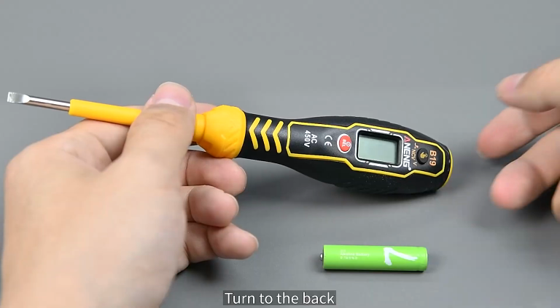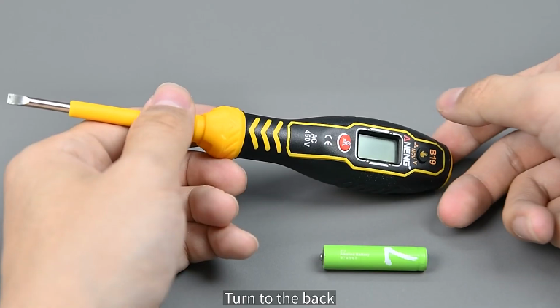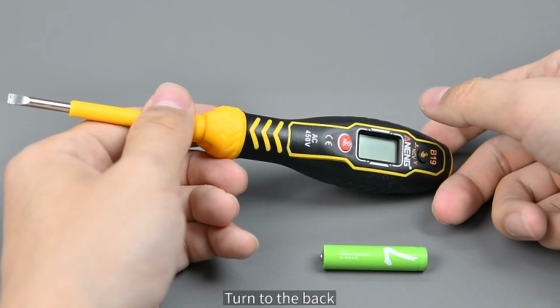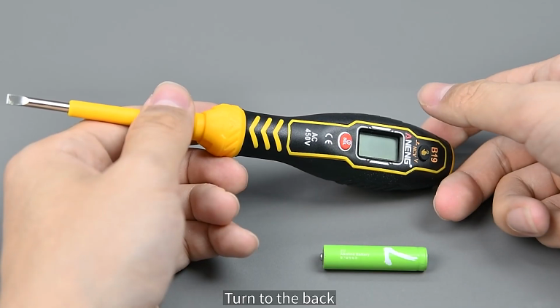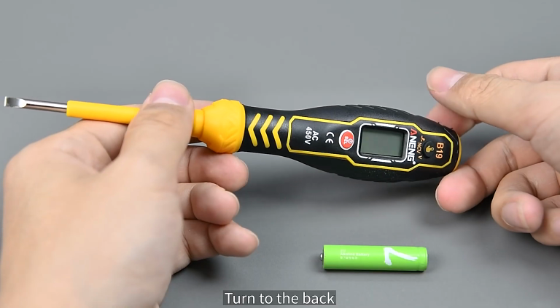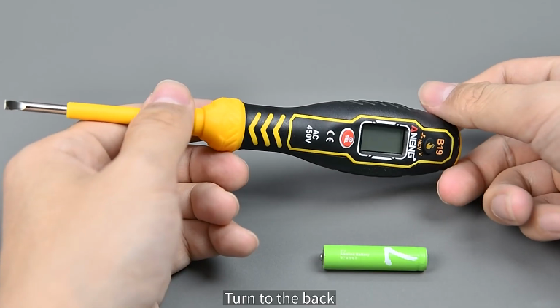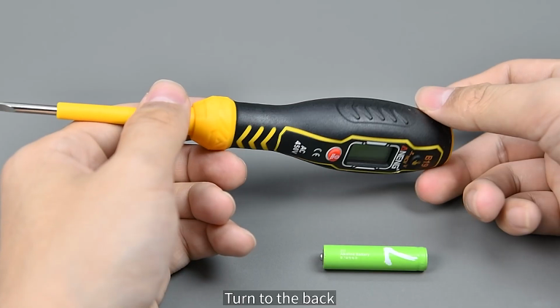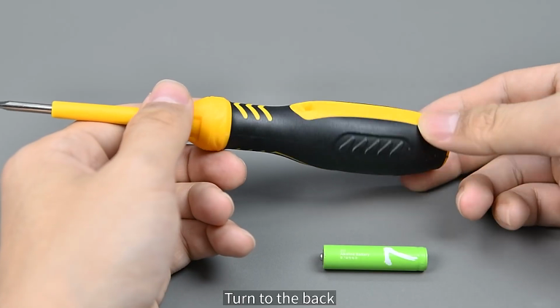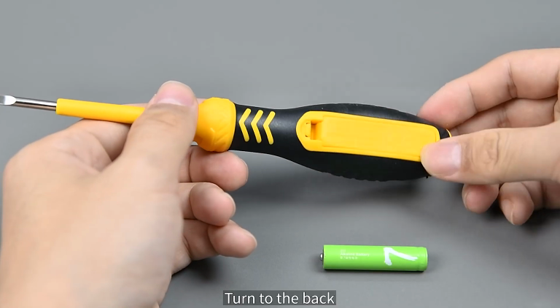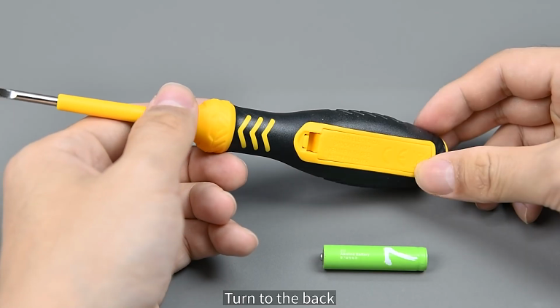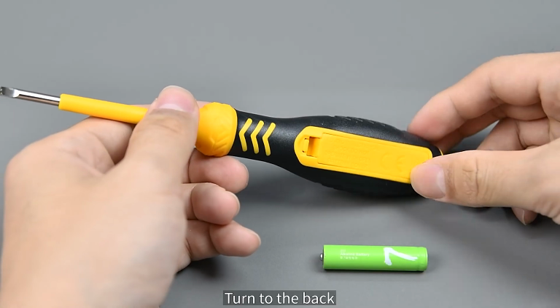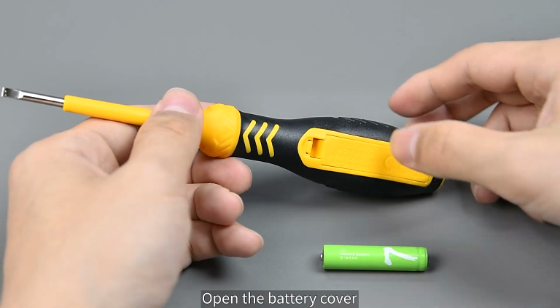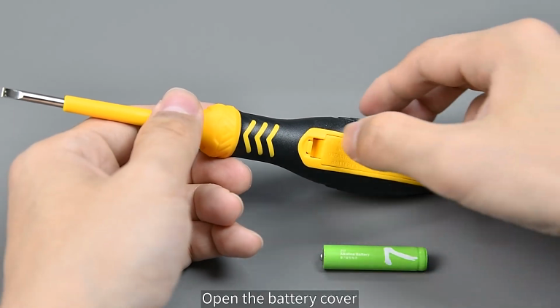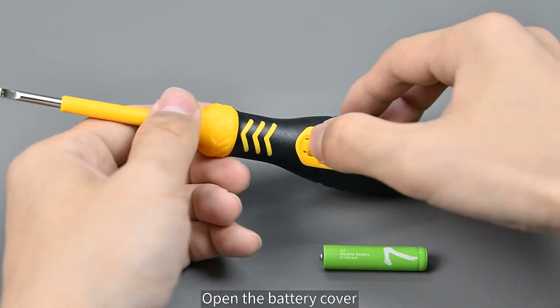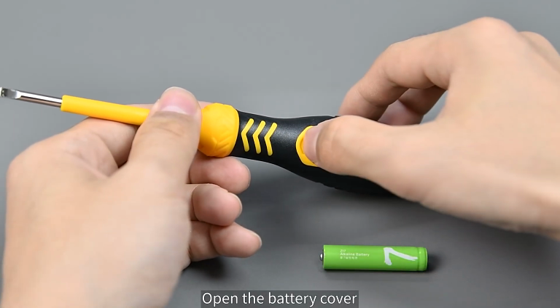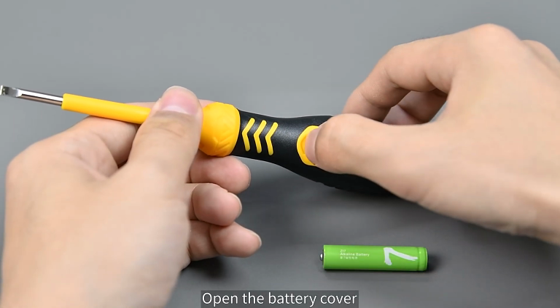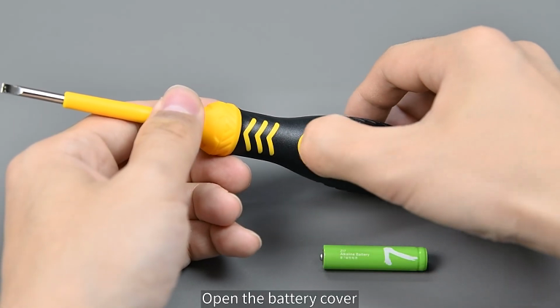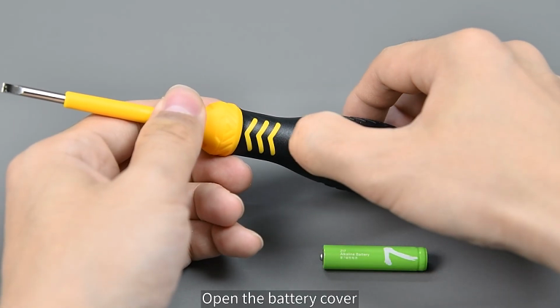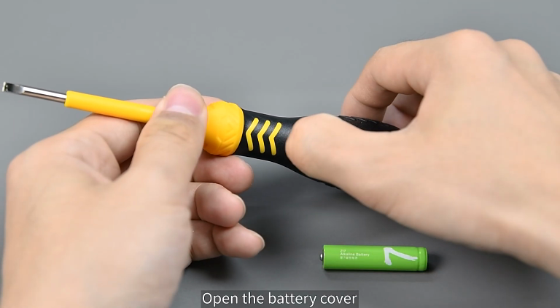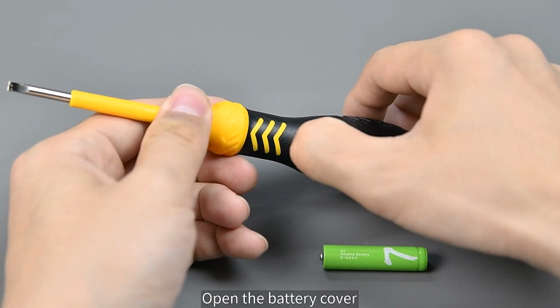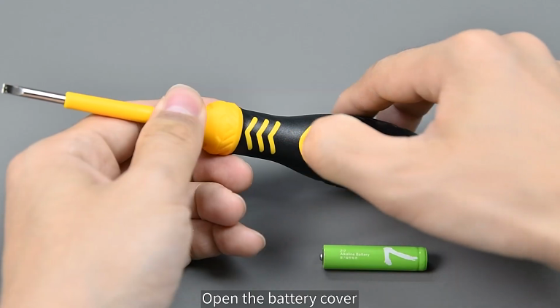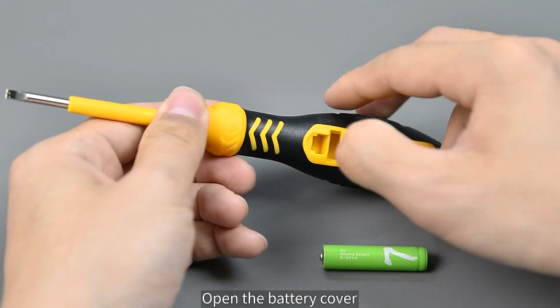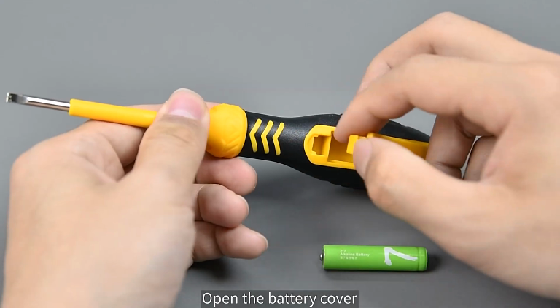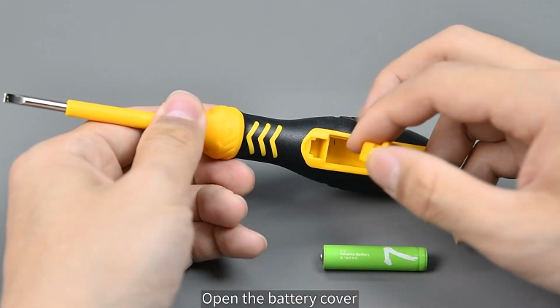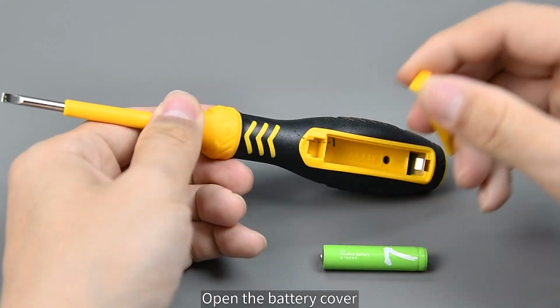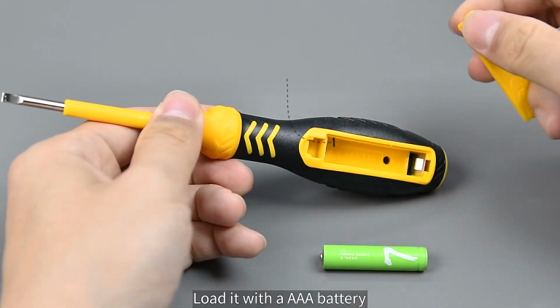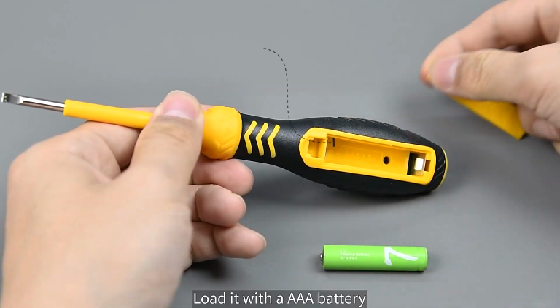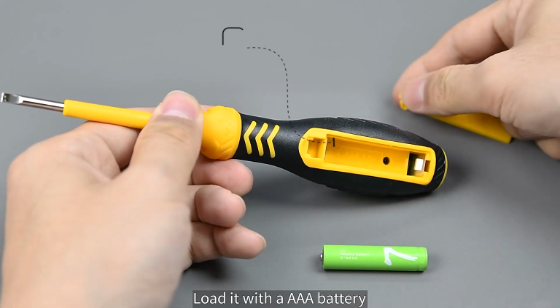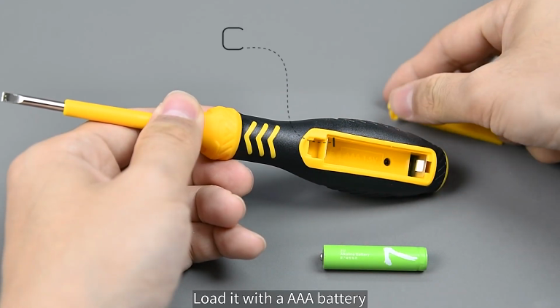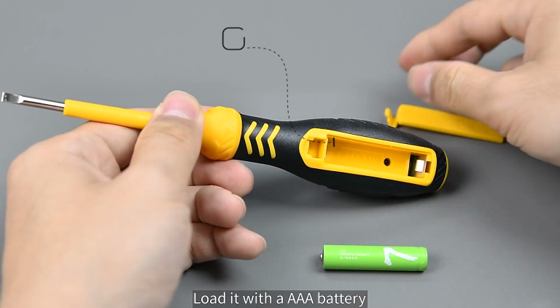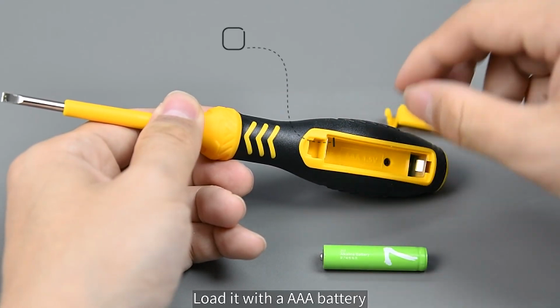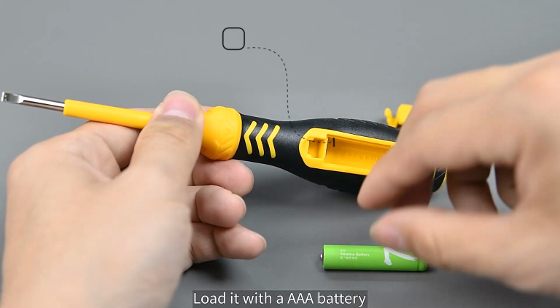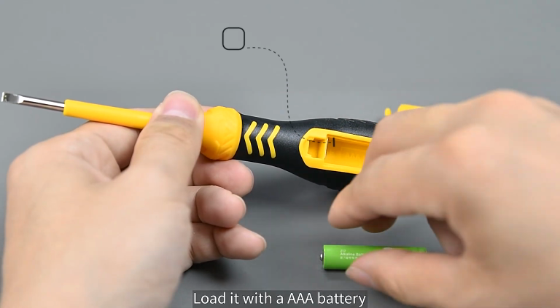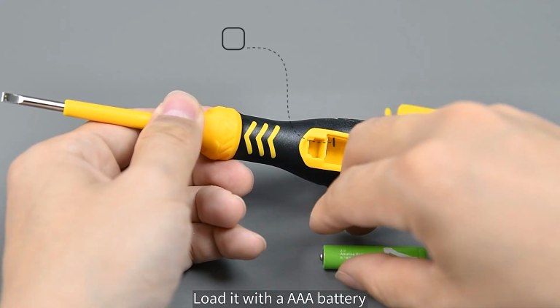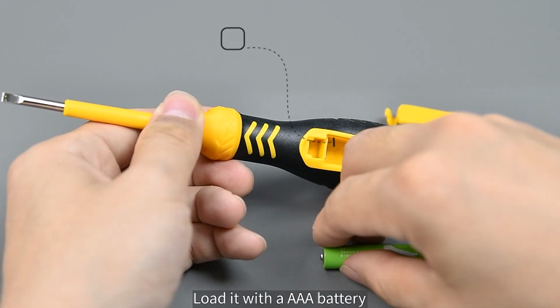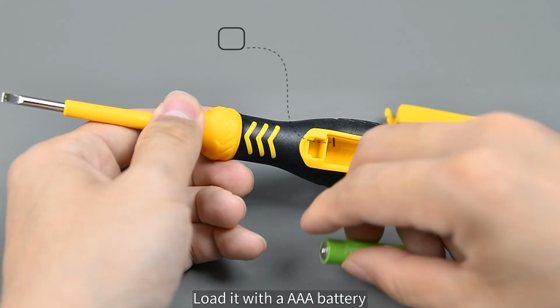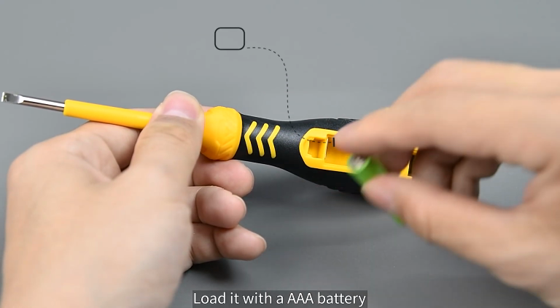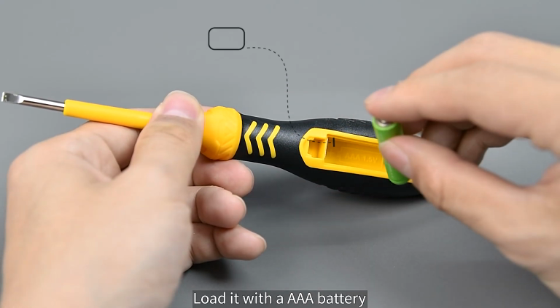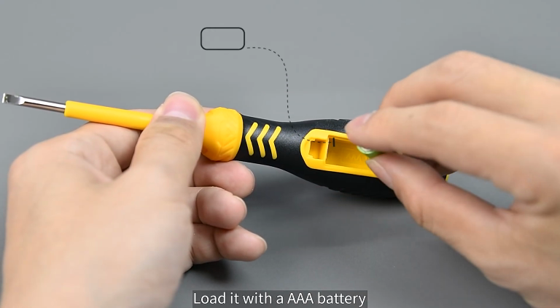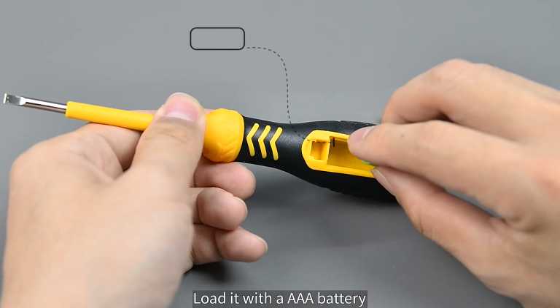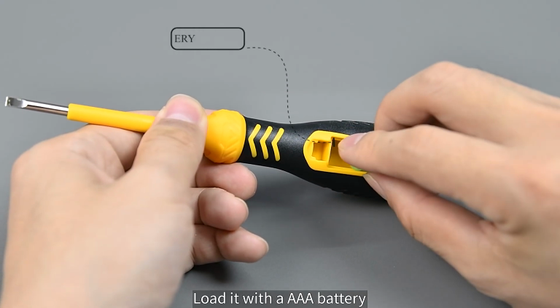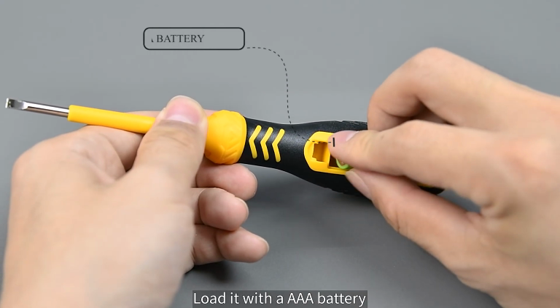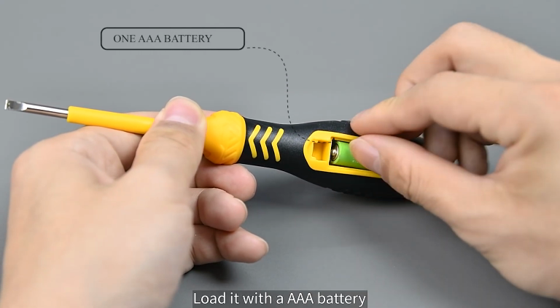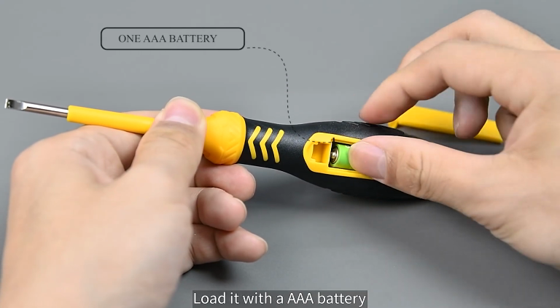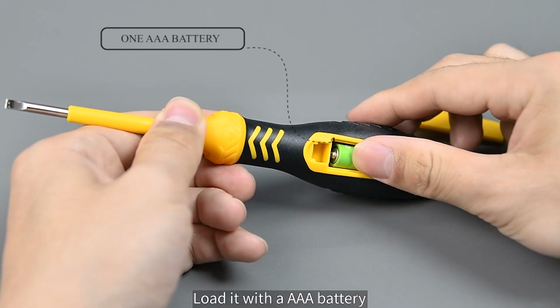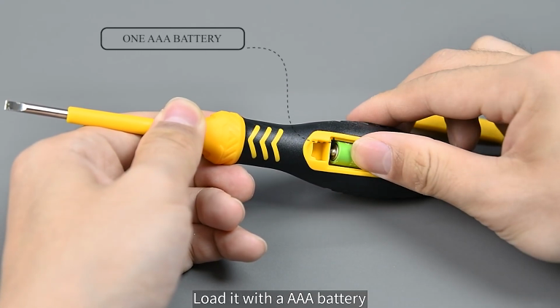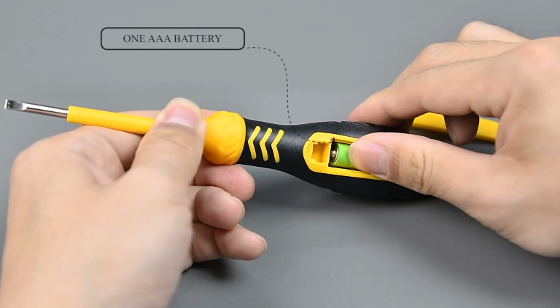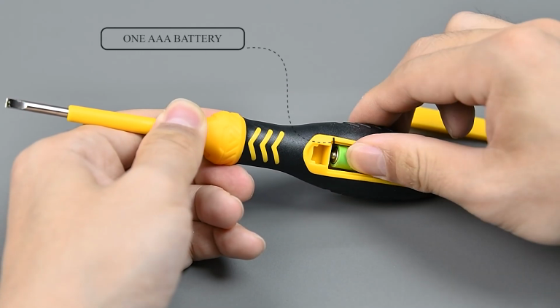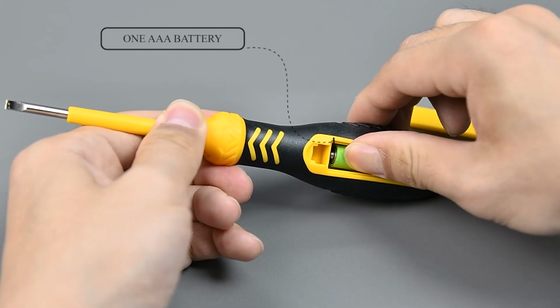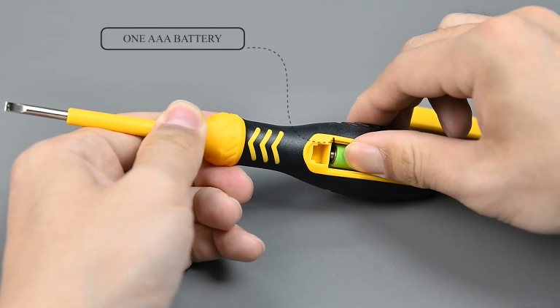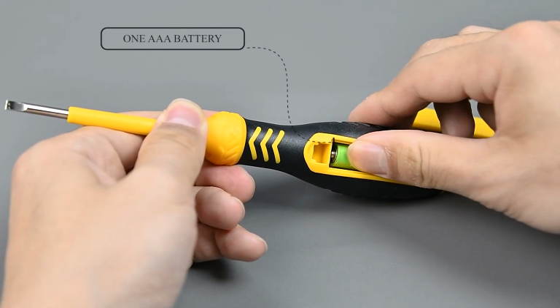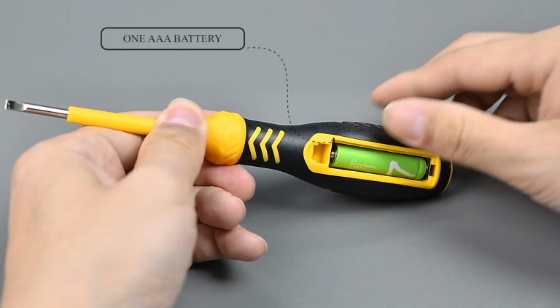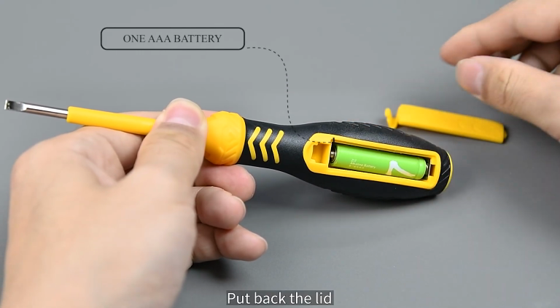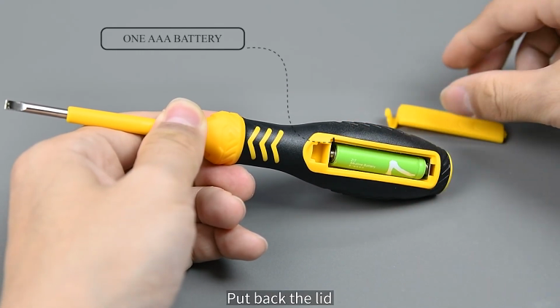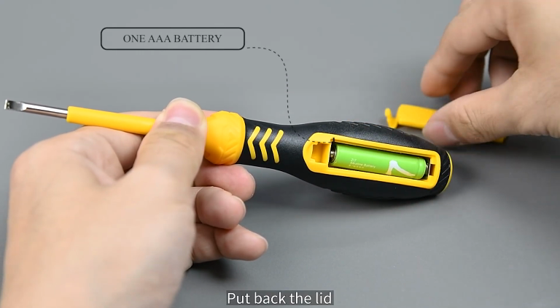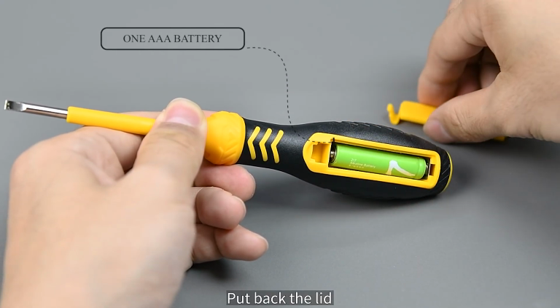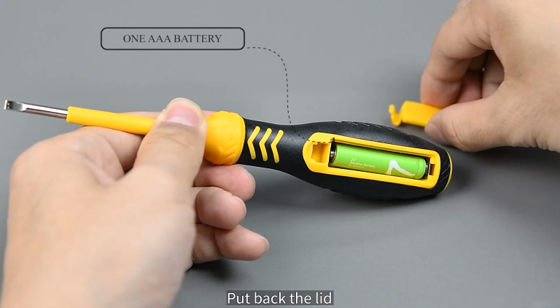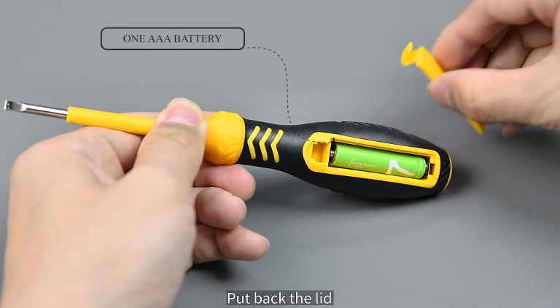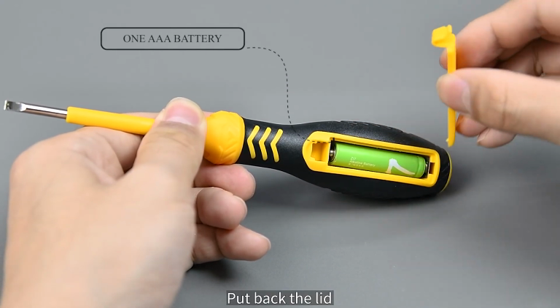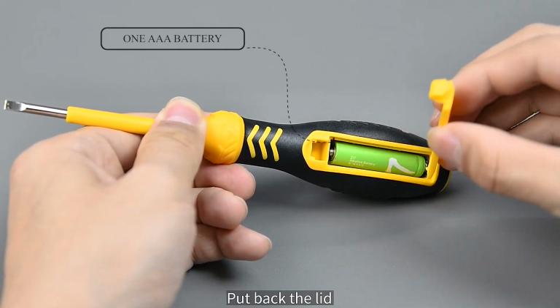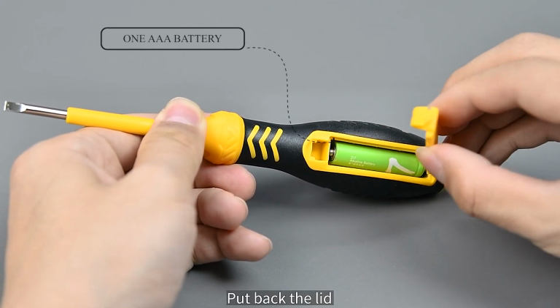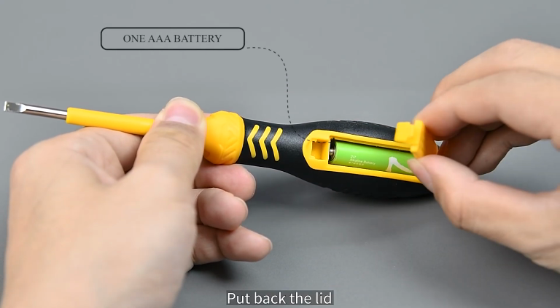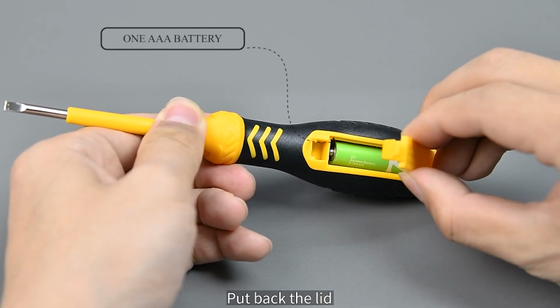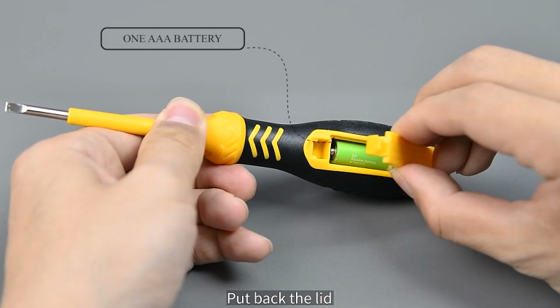Turn to the back and open the battery cover. Load it with an AAA battery, then put the lid back on.